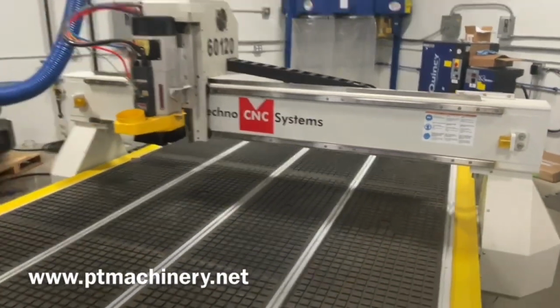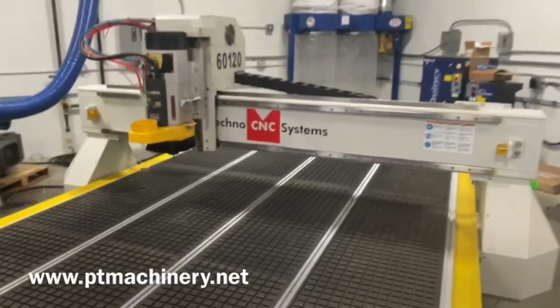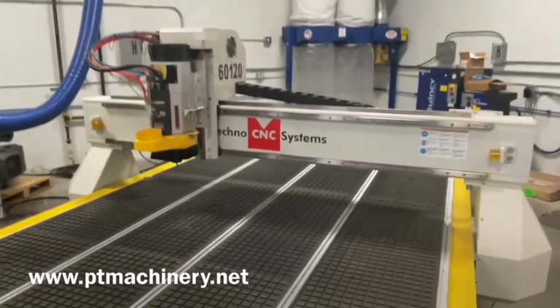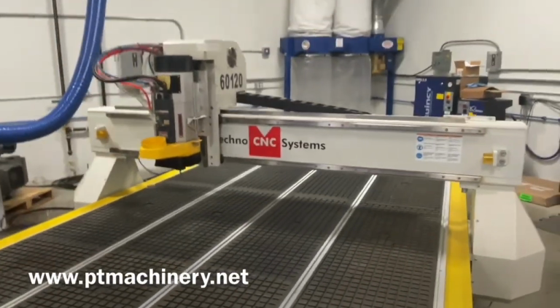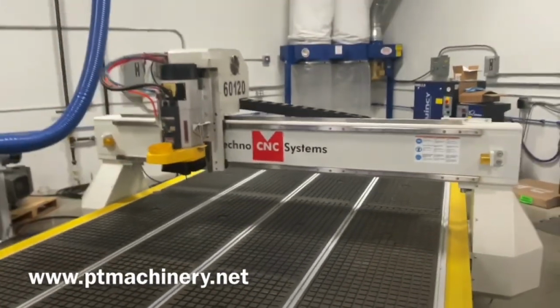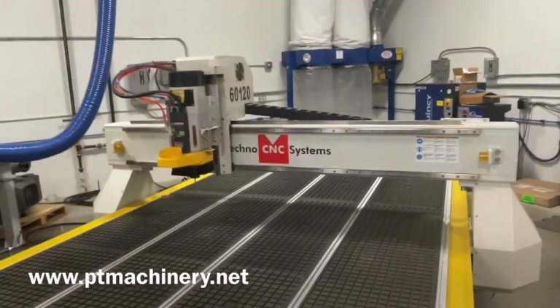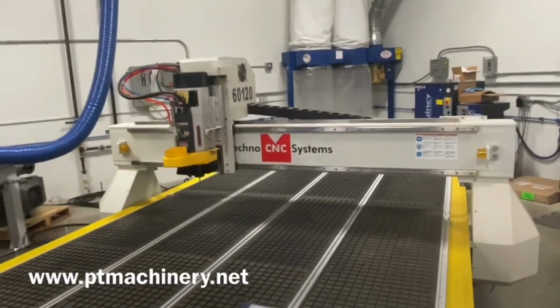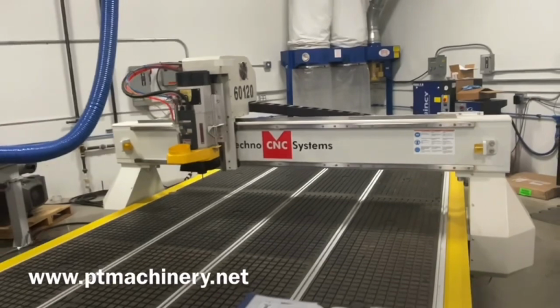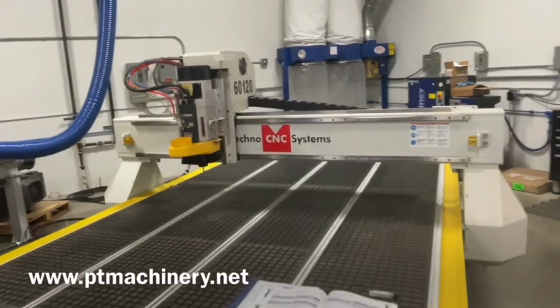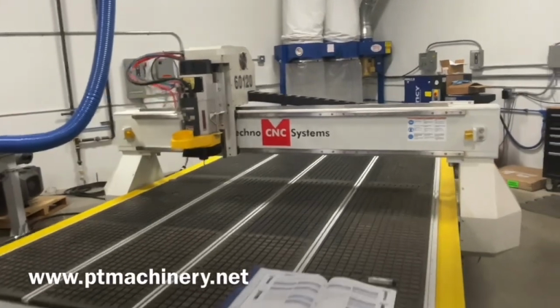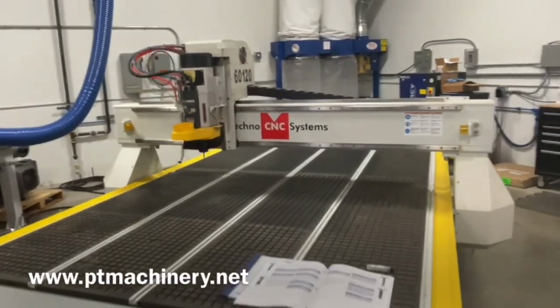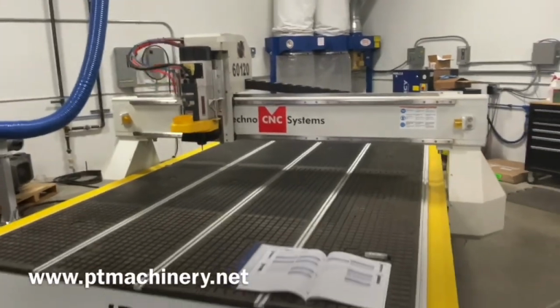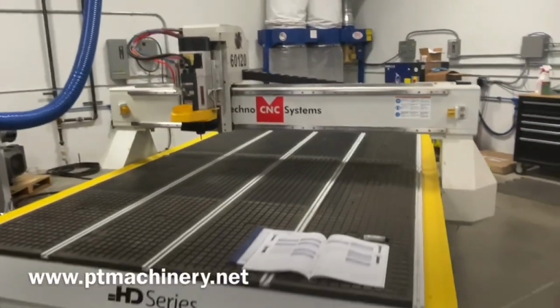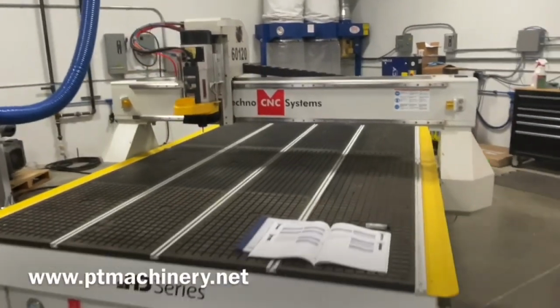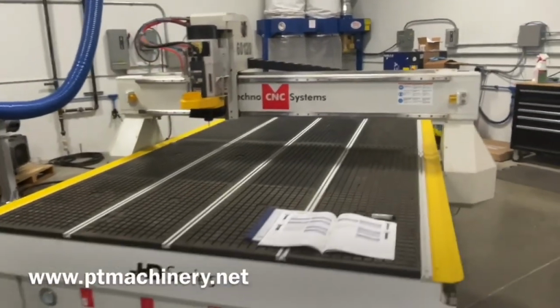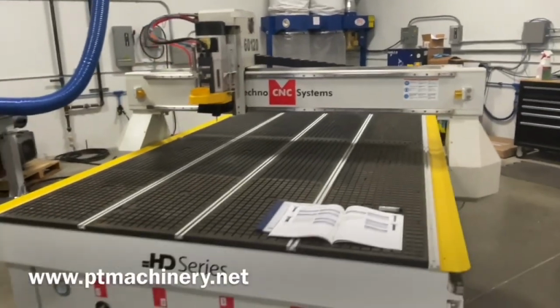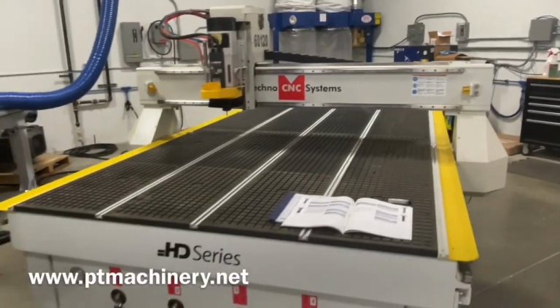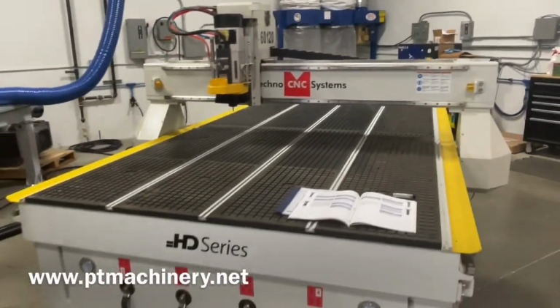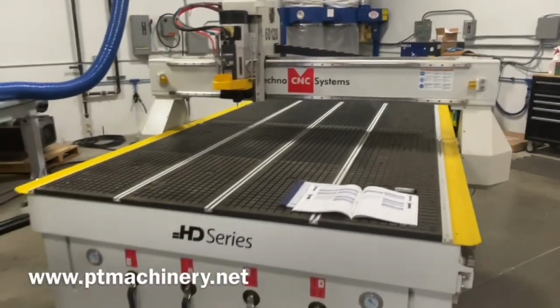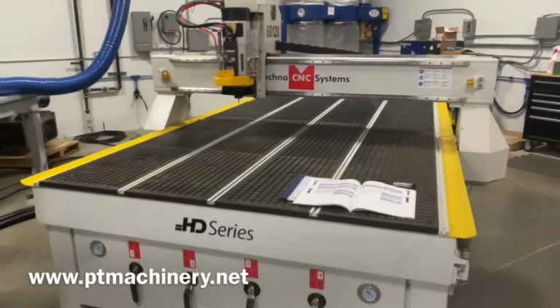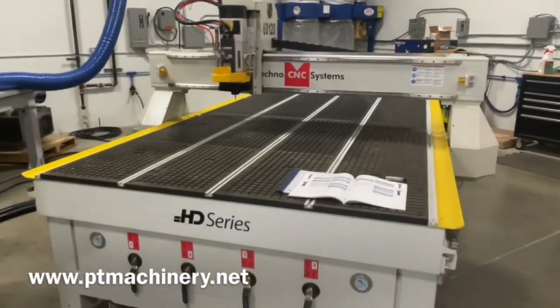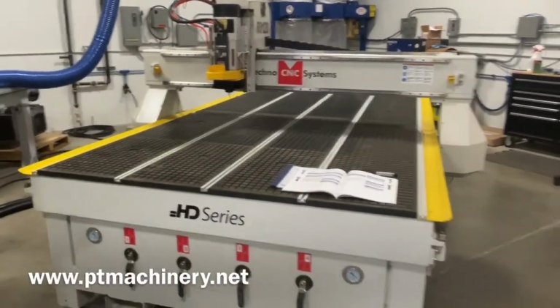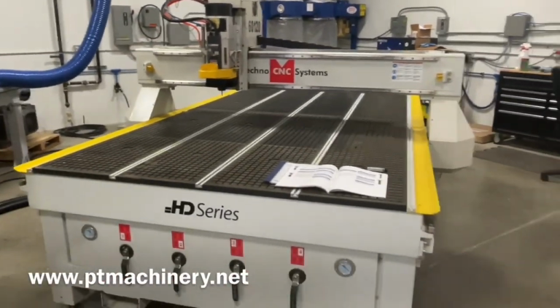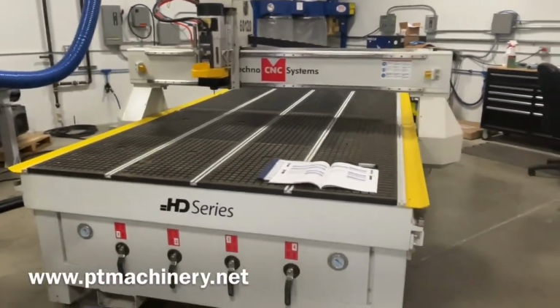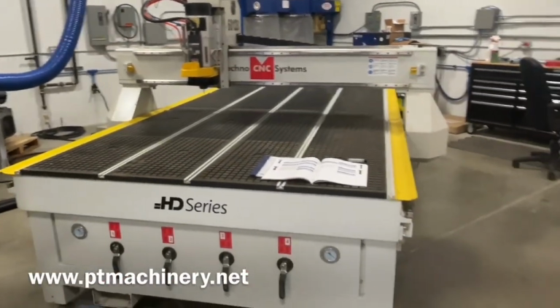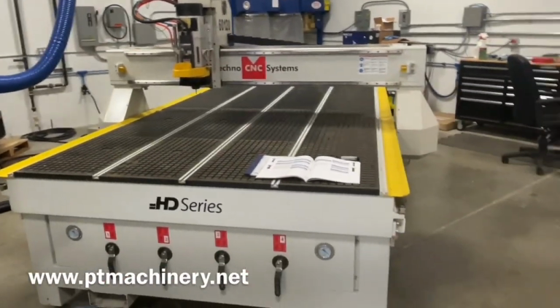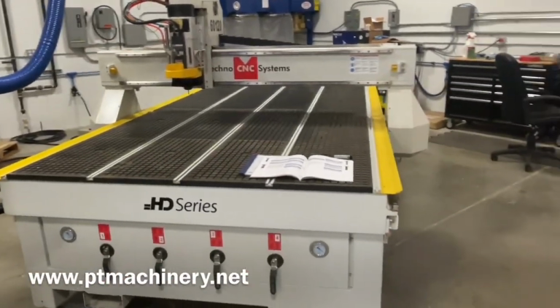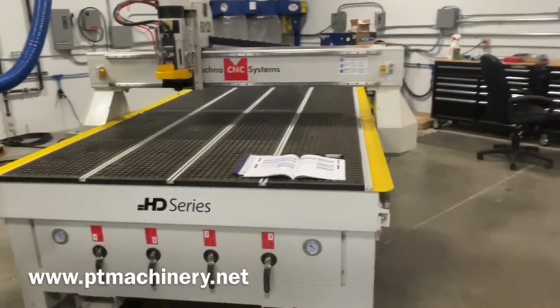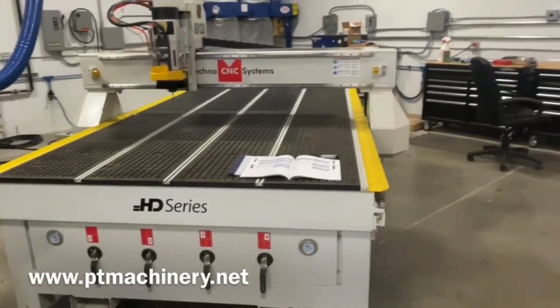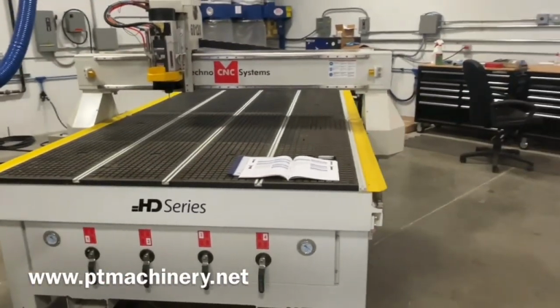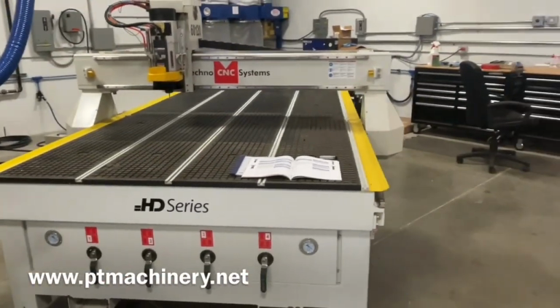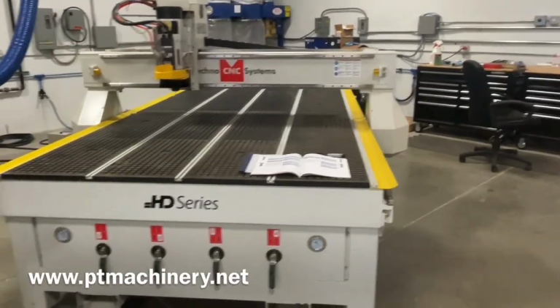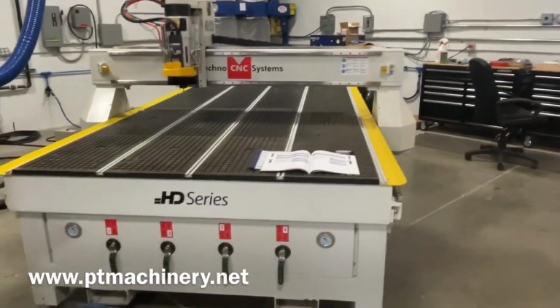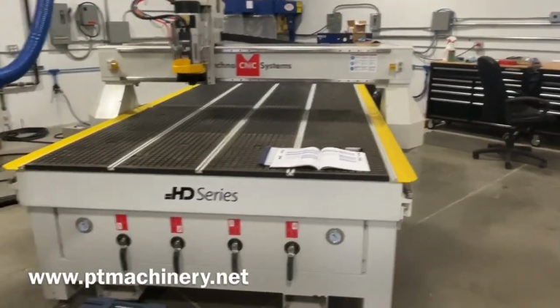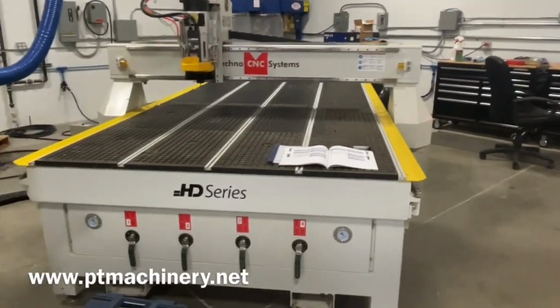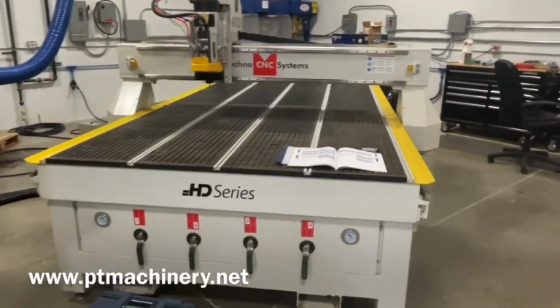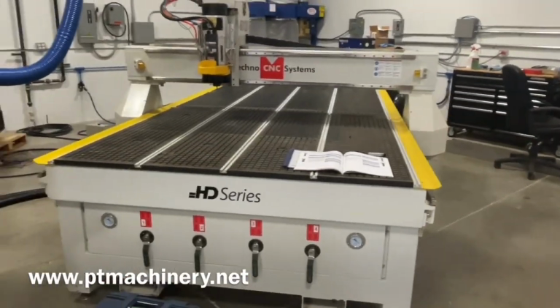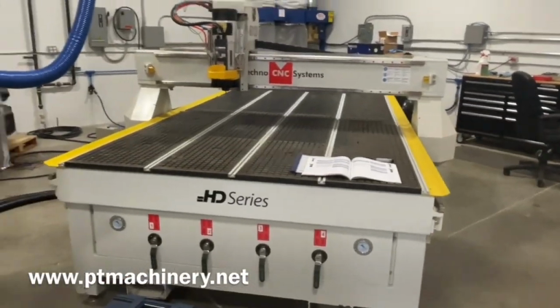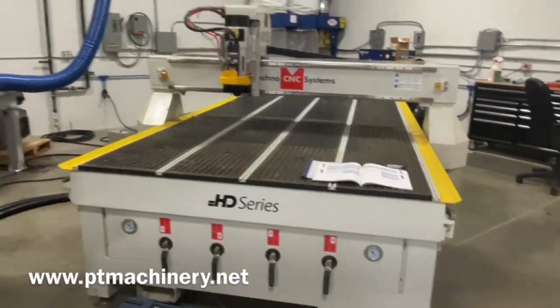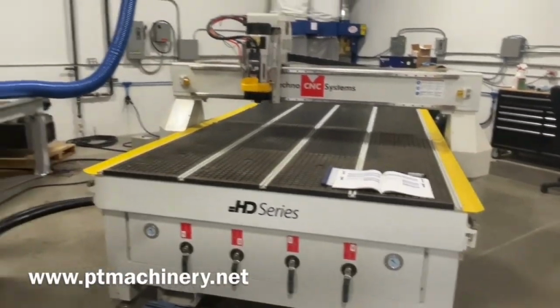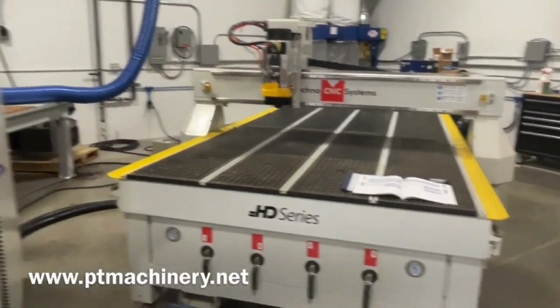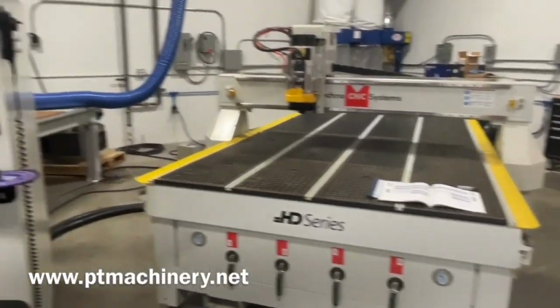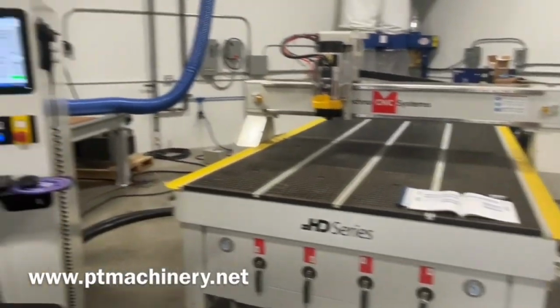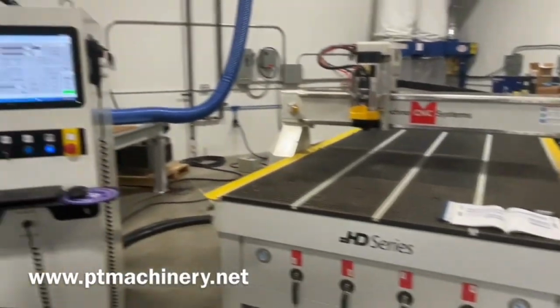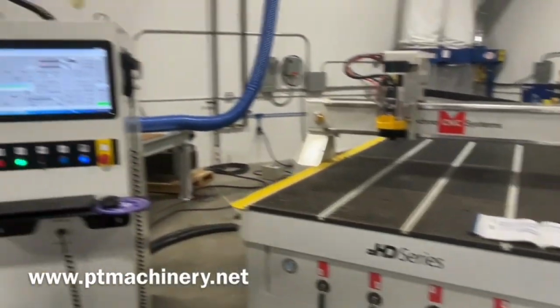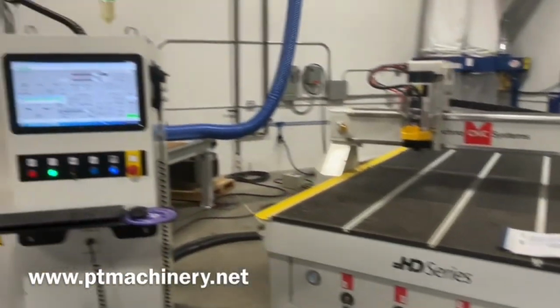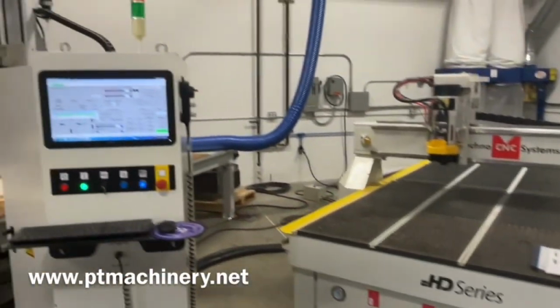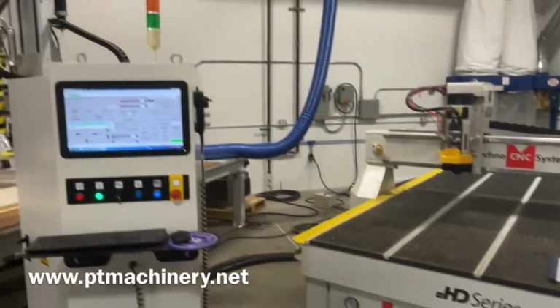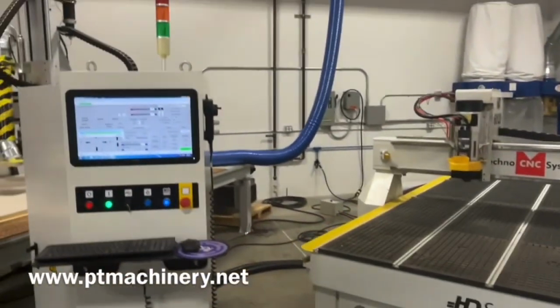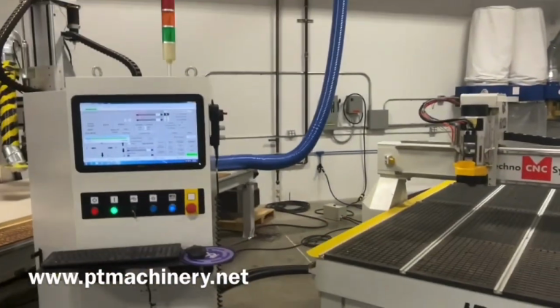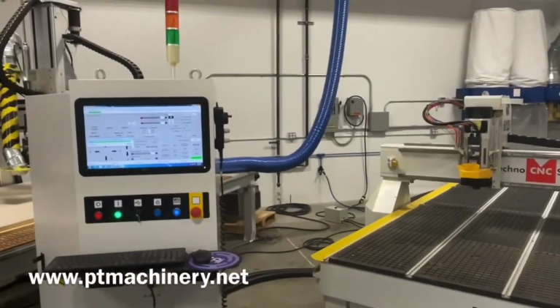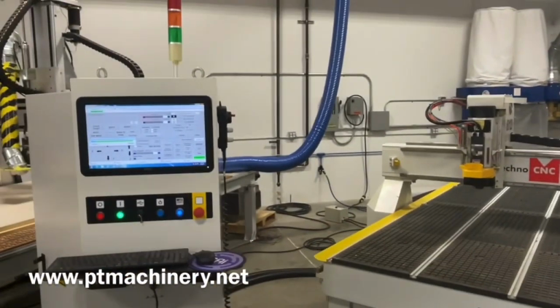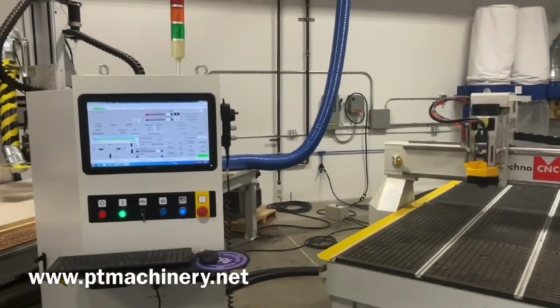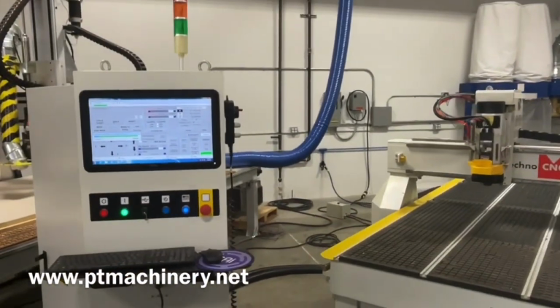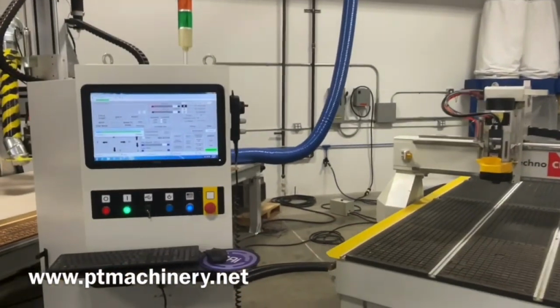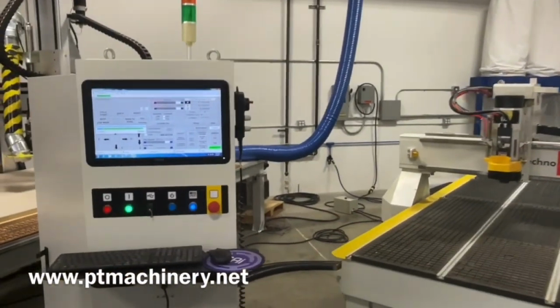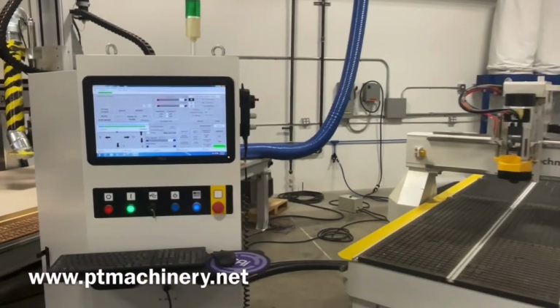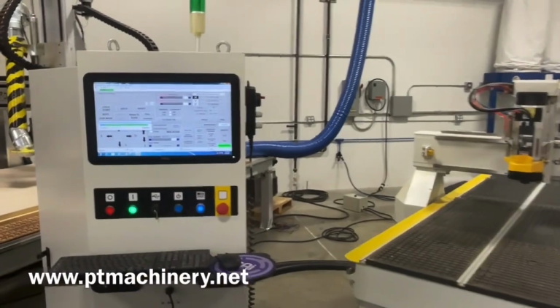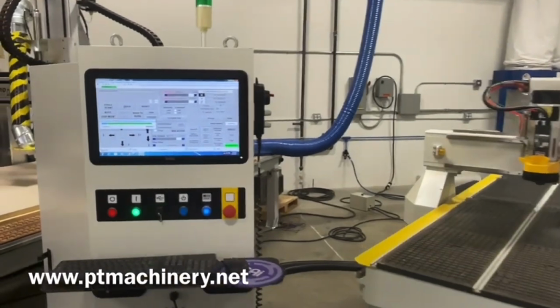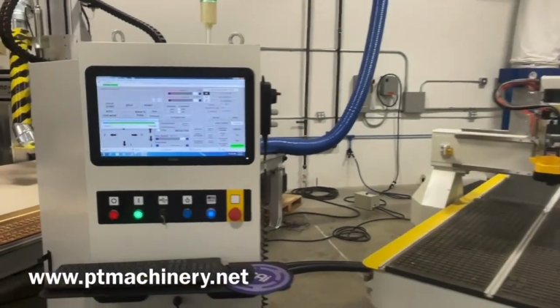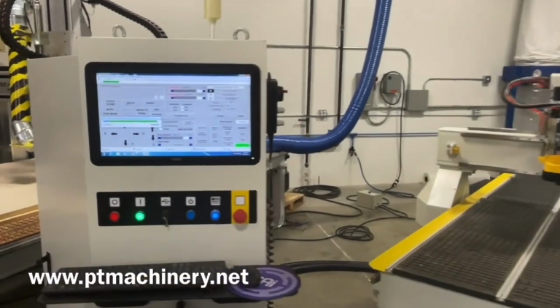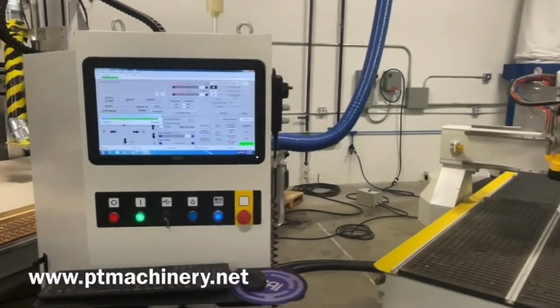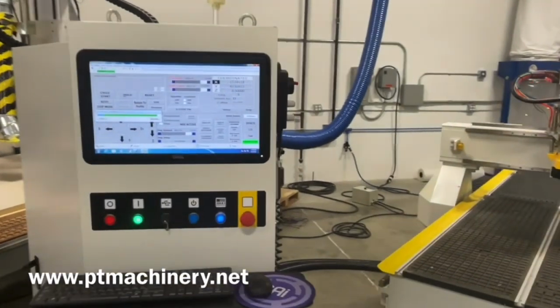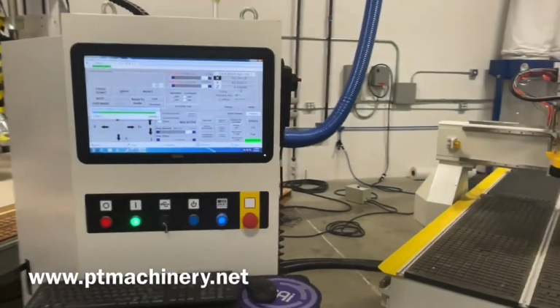Of course we've got it powered up, and we'll be happy to show you a one-on-one demo. Thanks for watching.